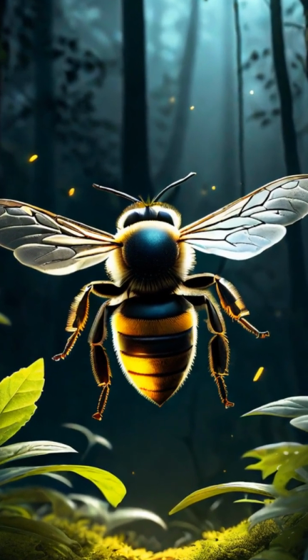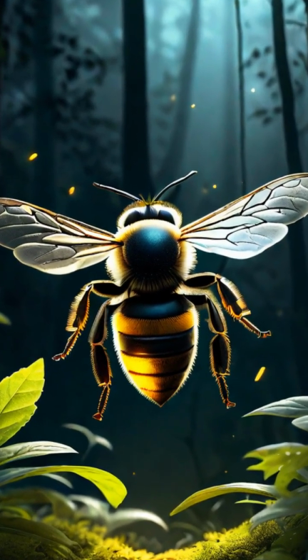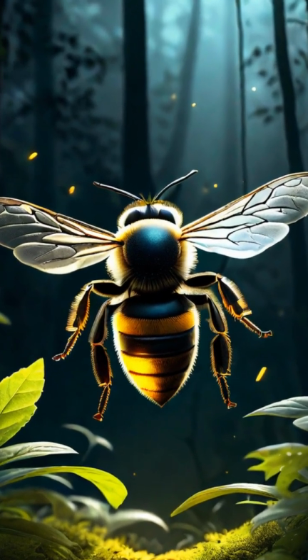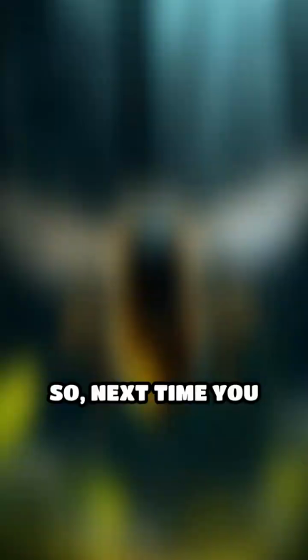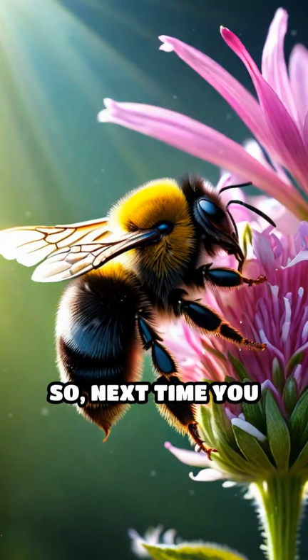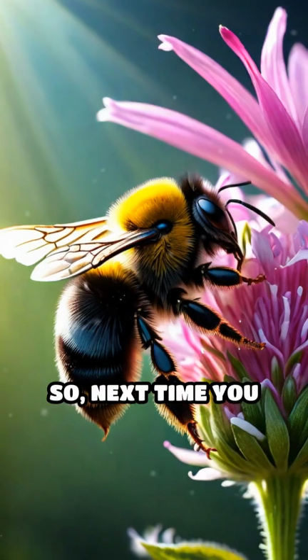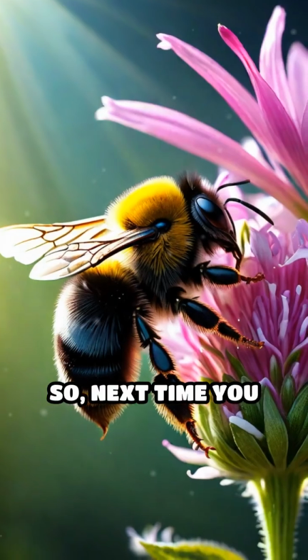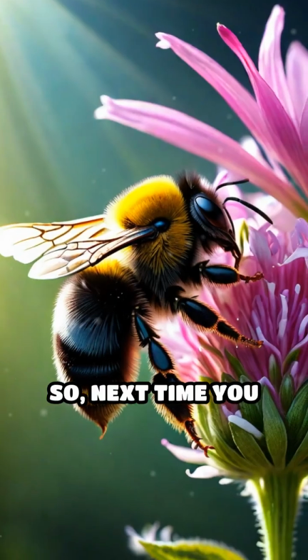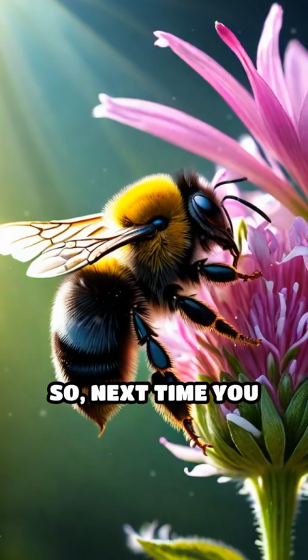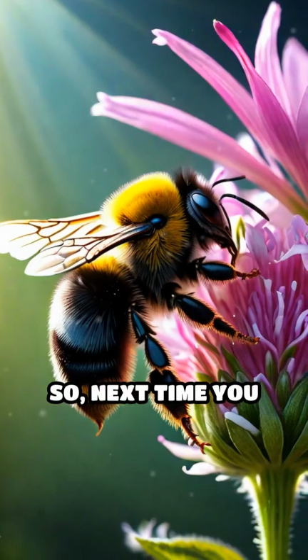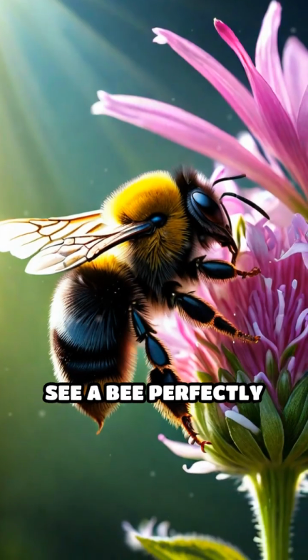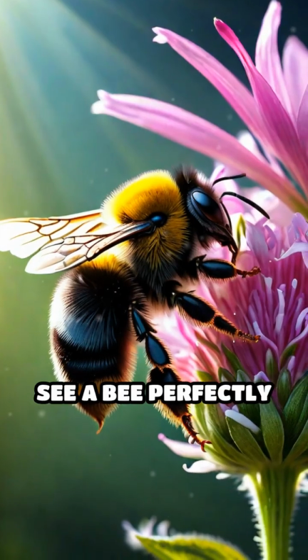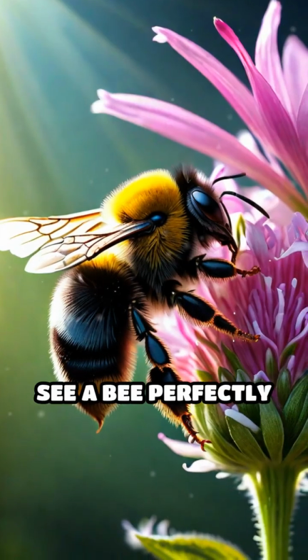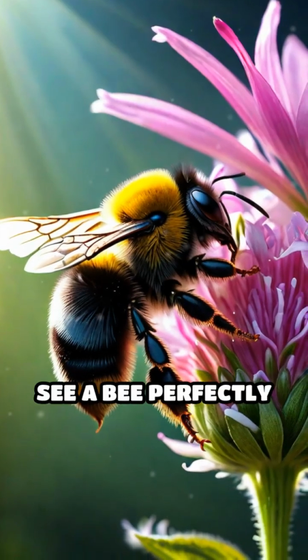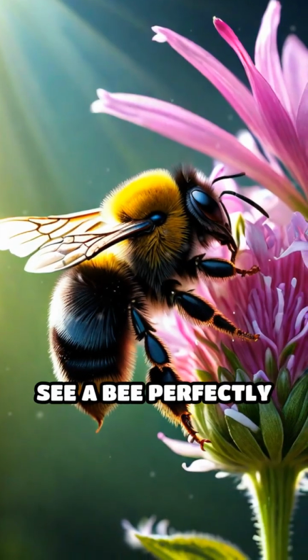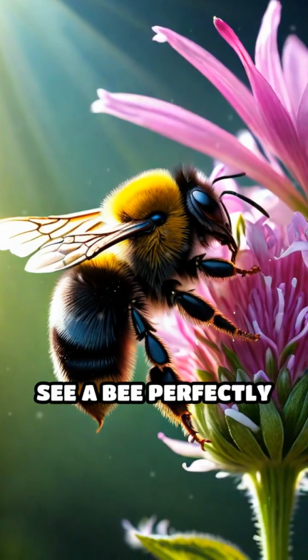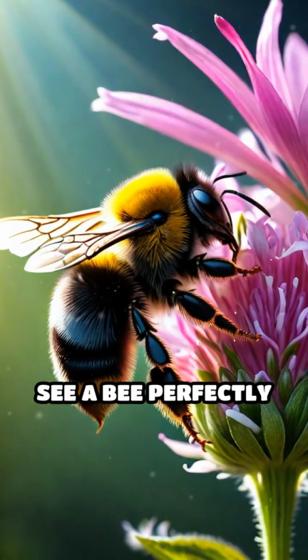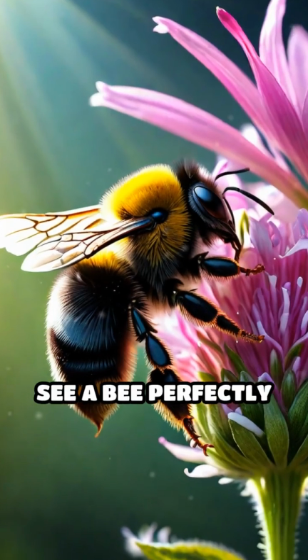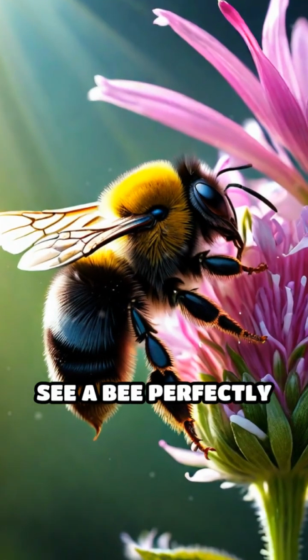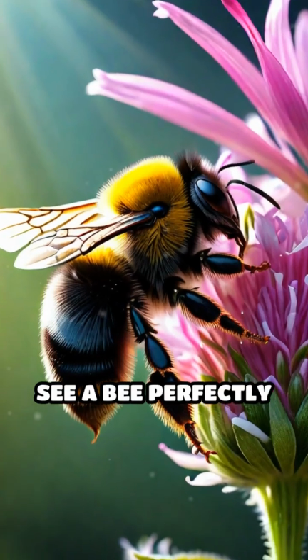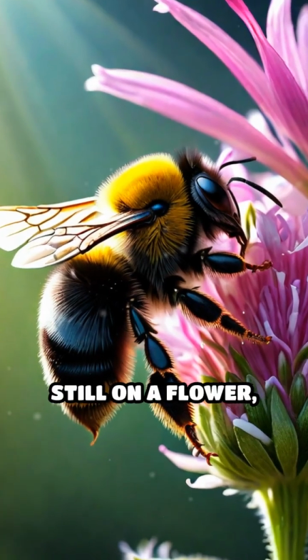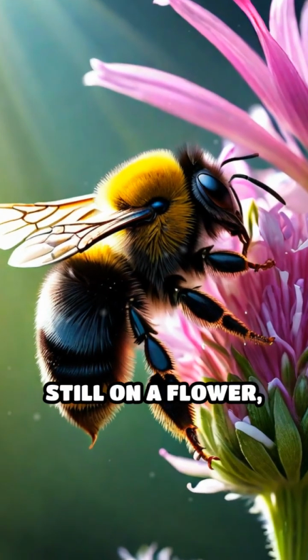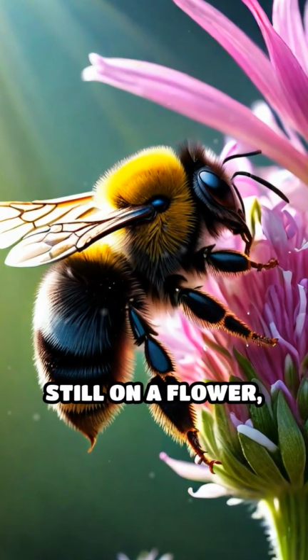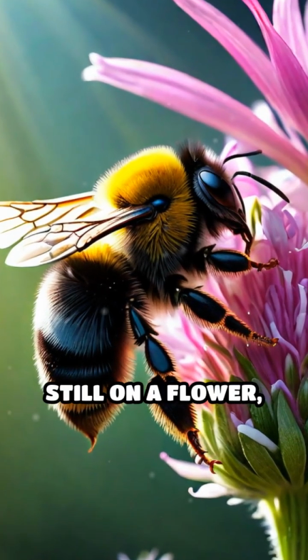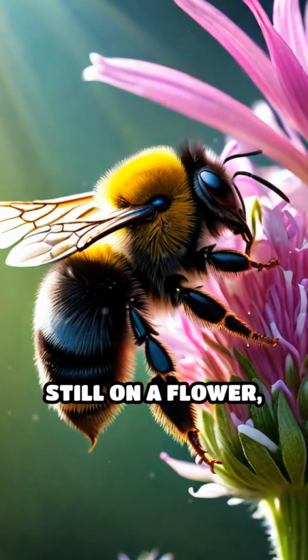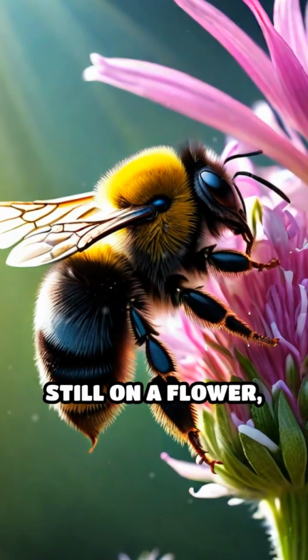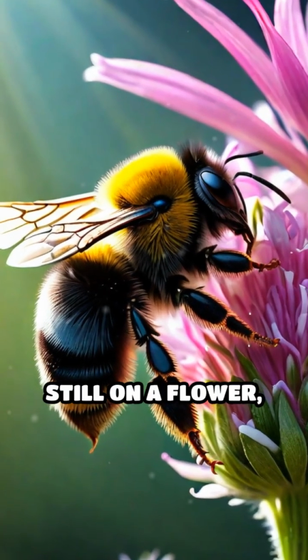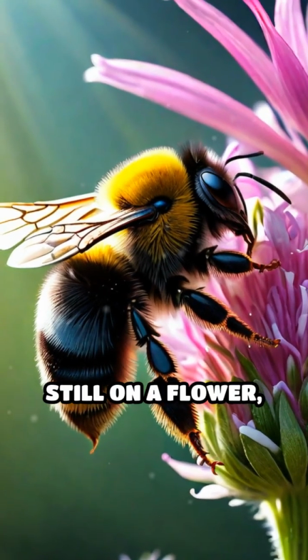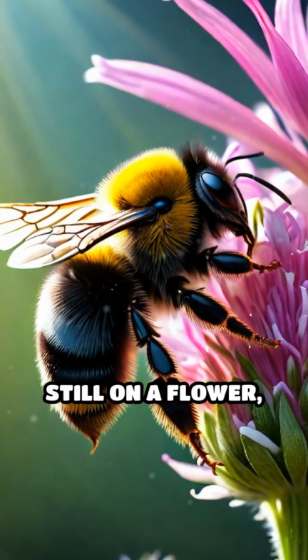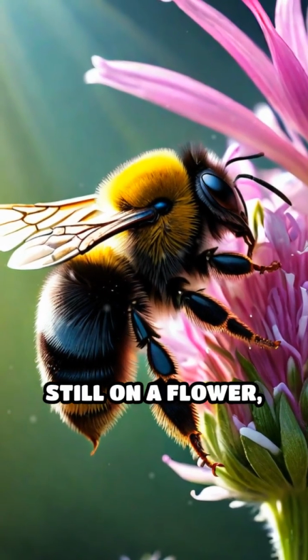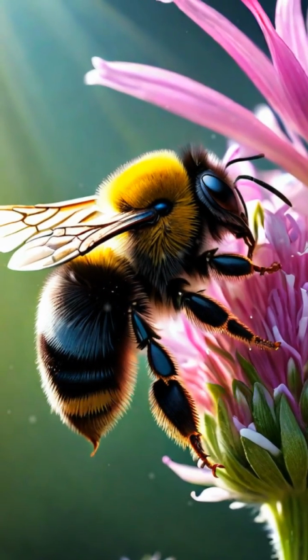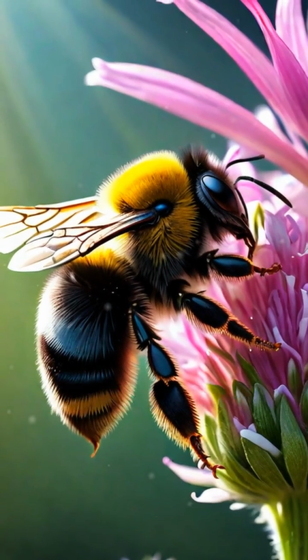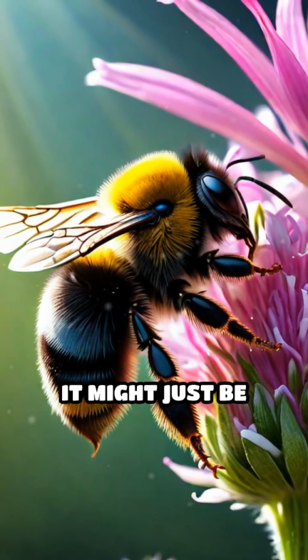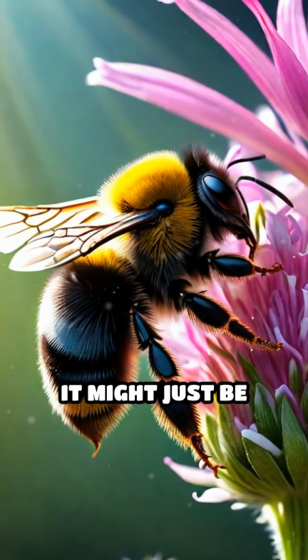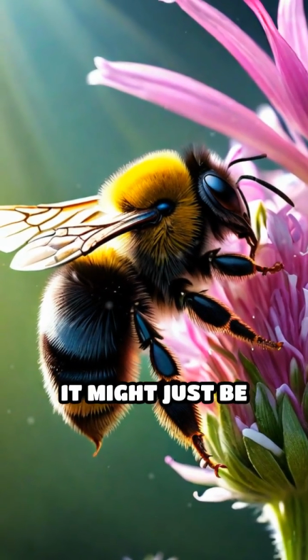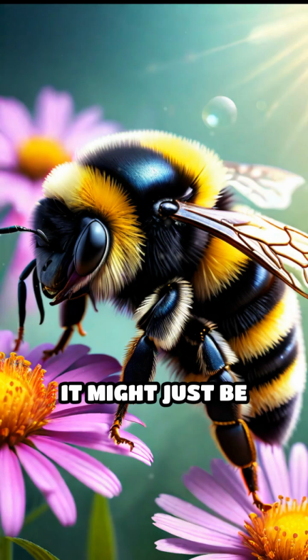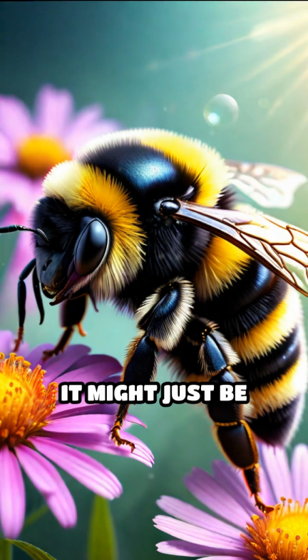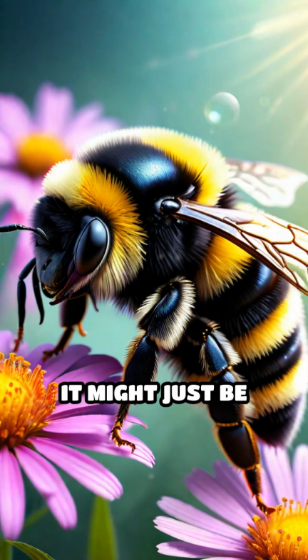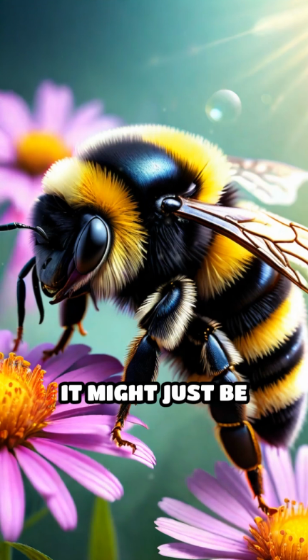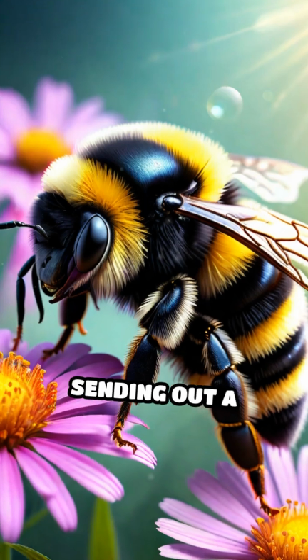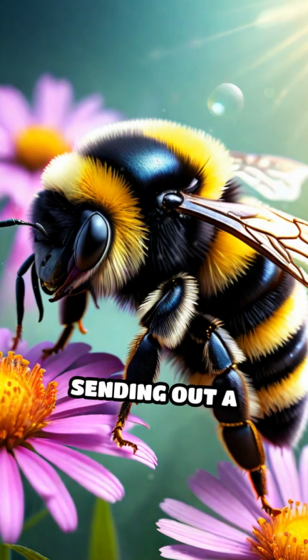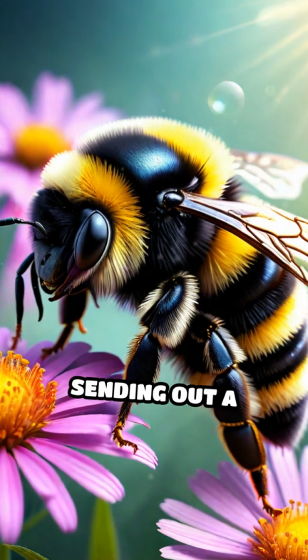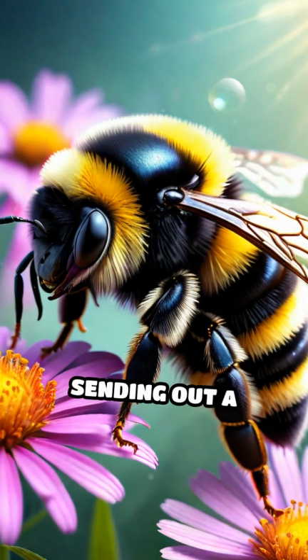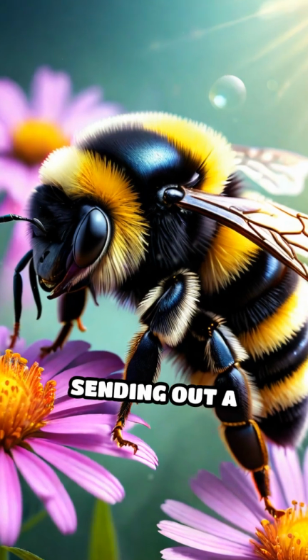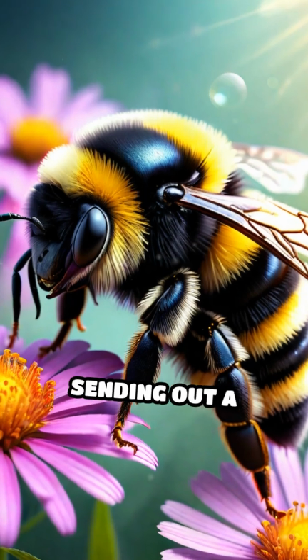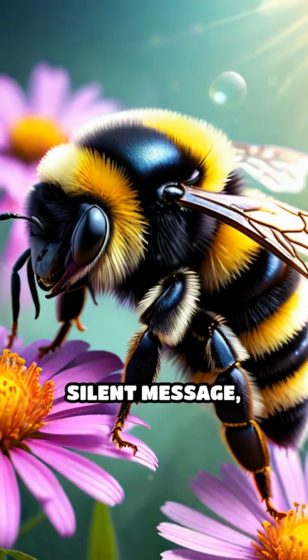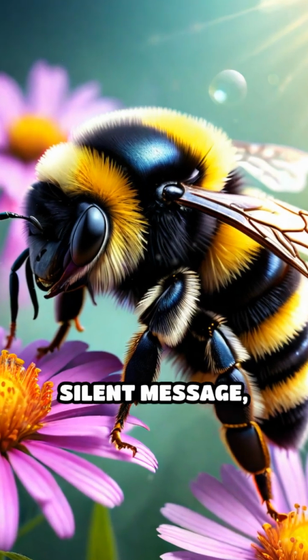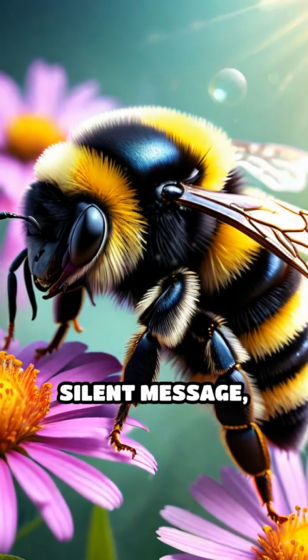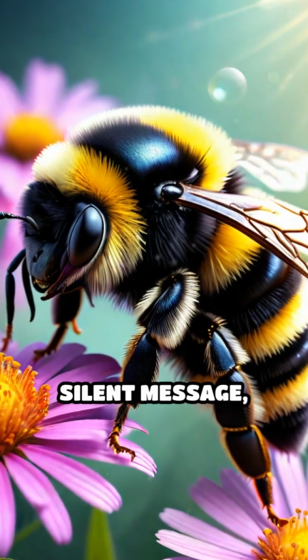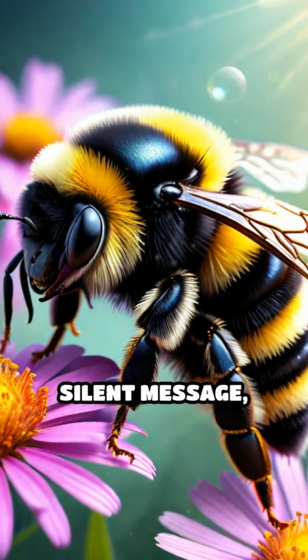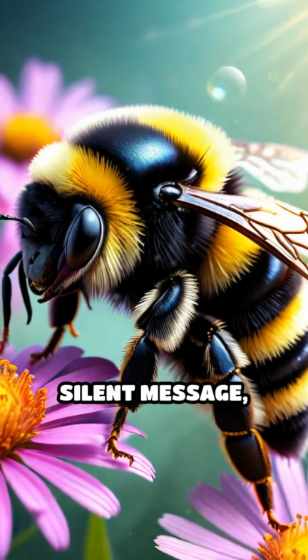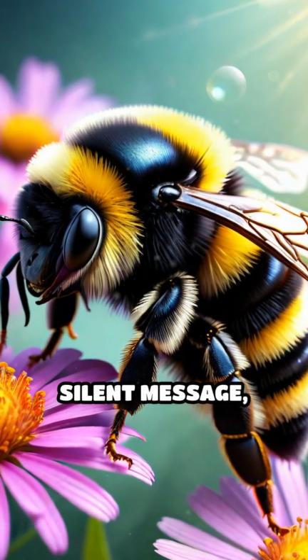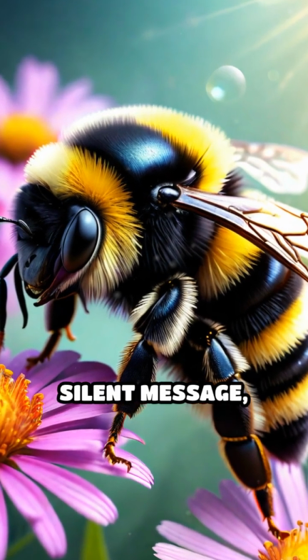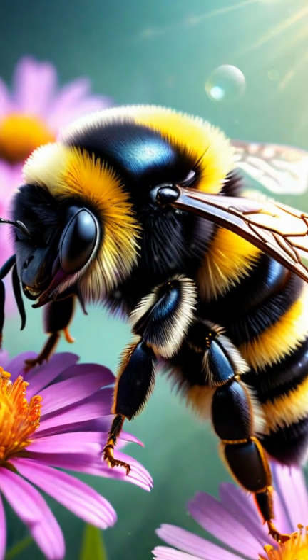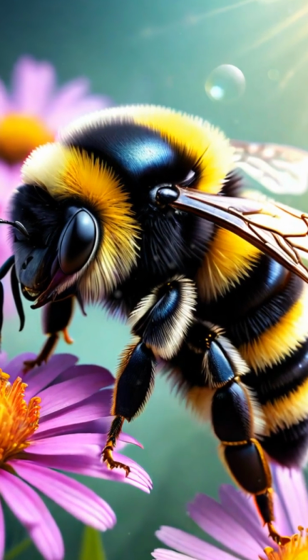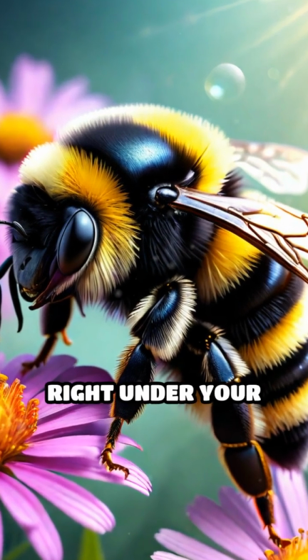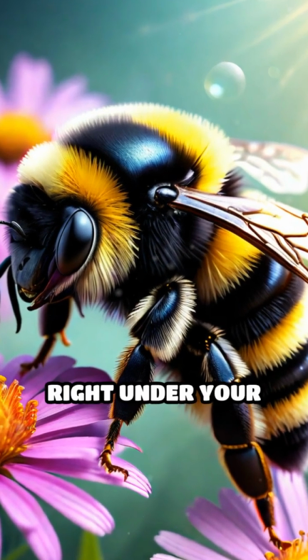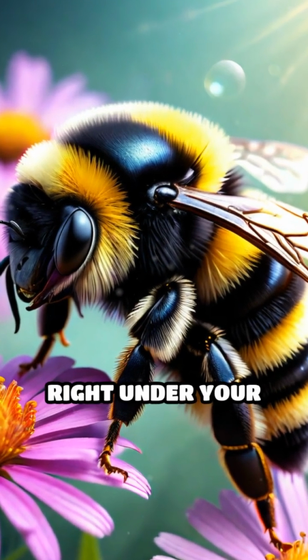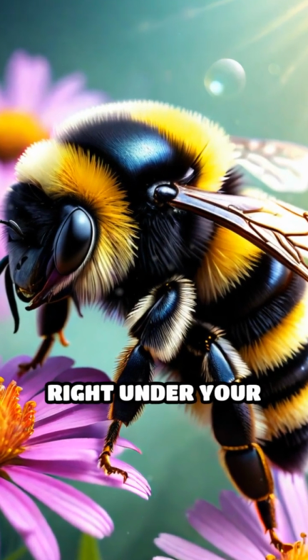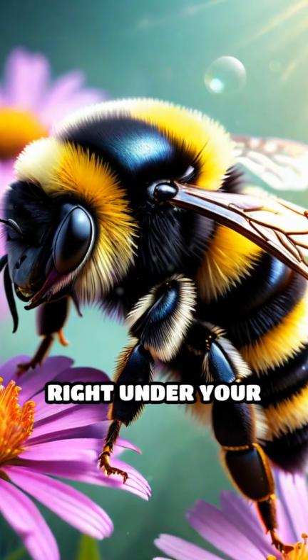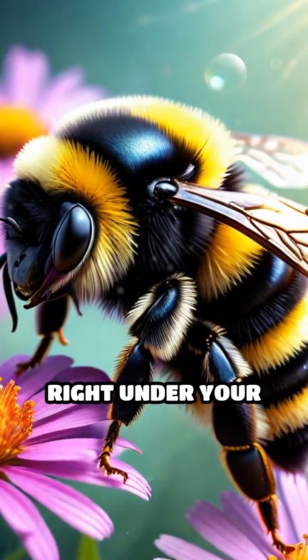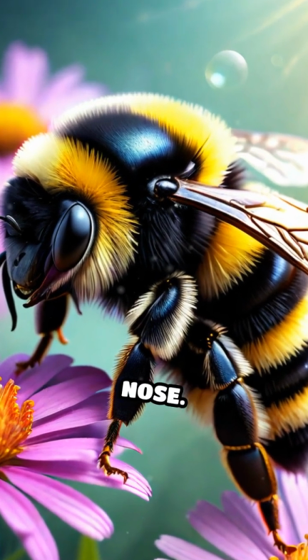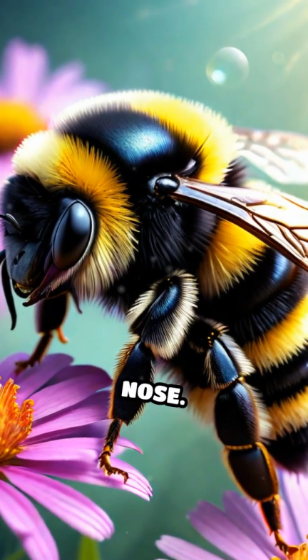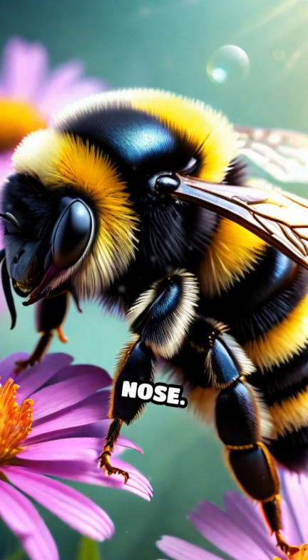So next time you see a bee perfectly still on a flower, it might just be sending out a silent message right under your nose.